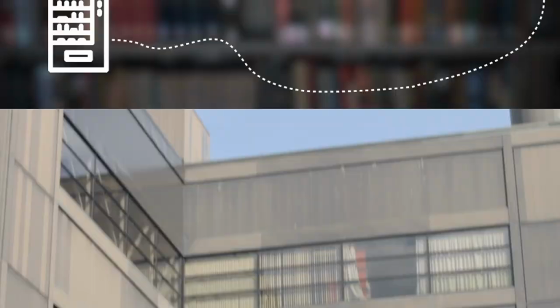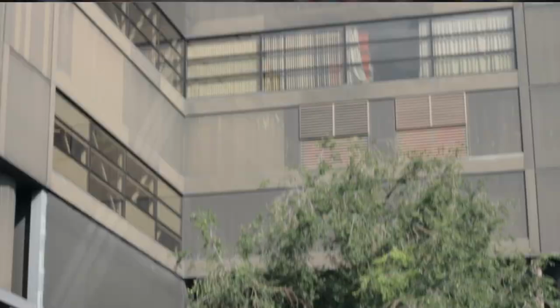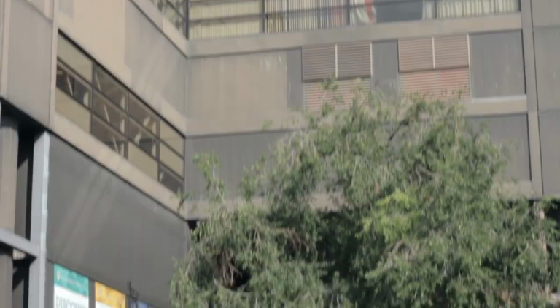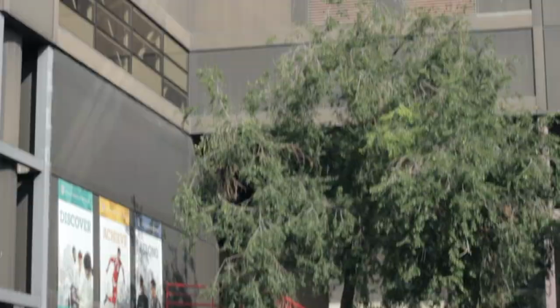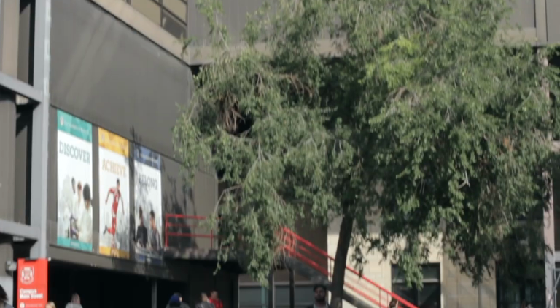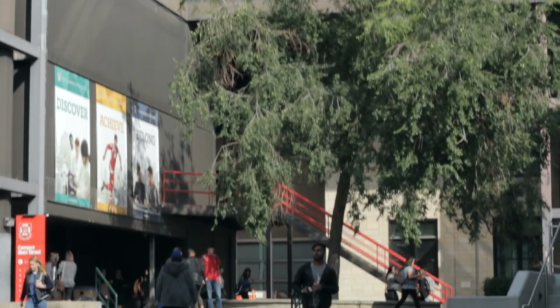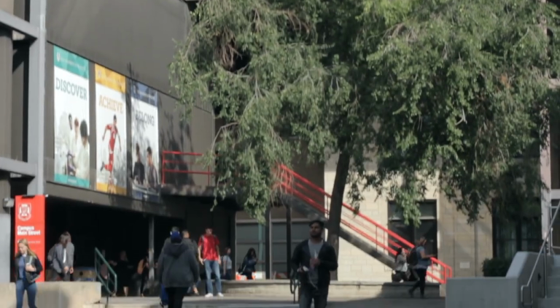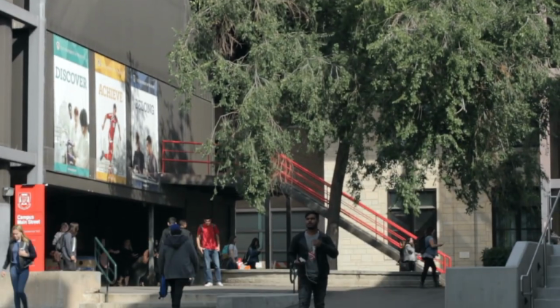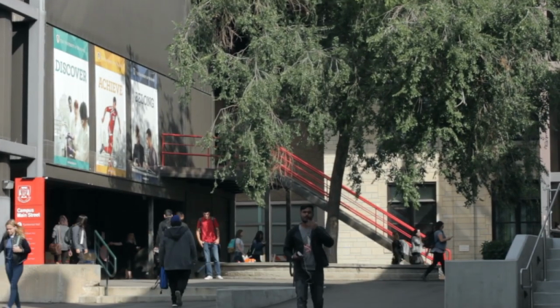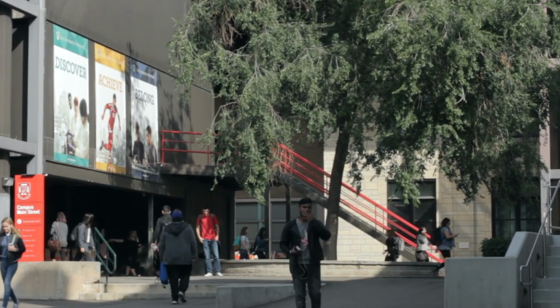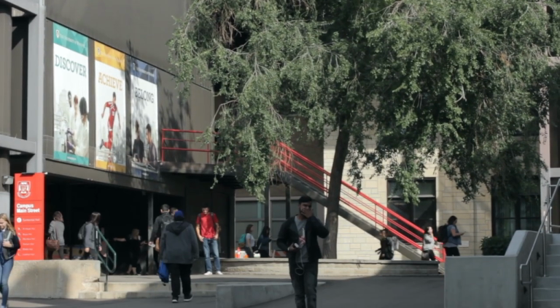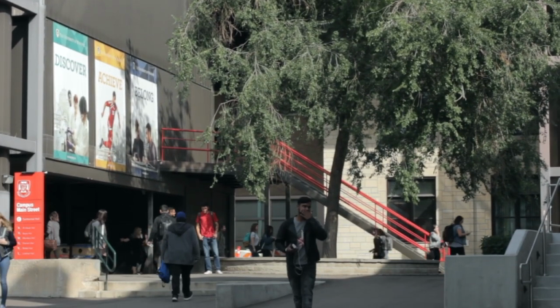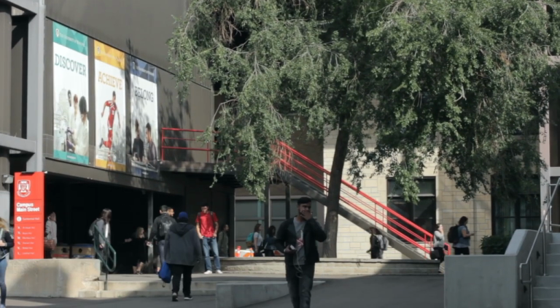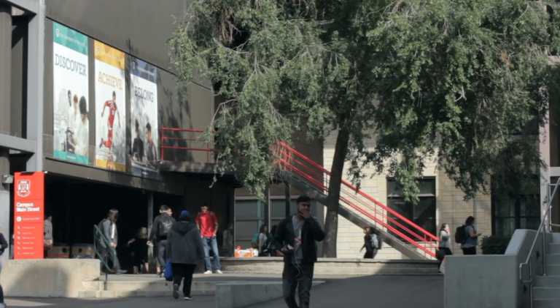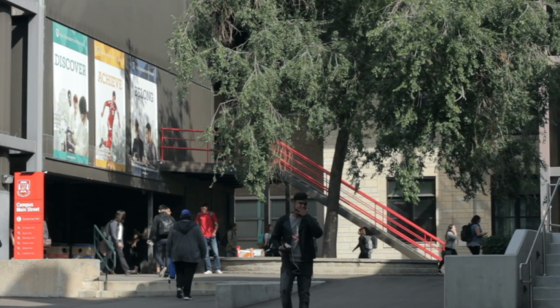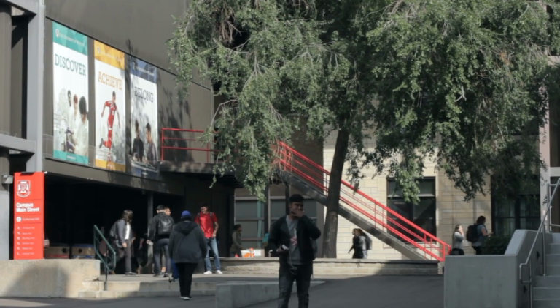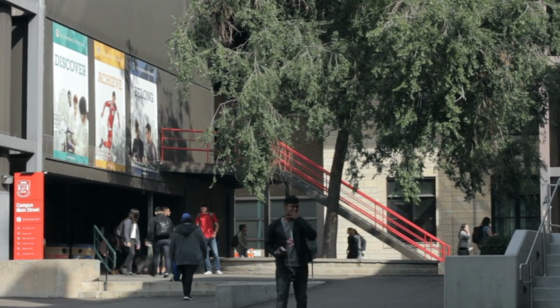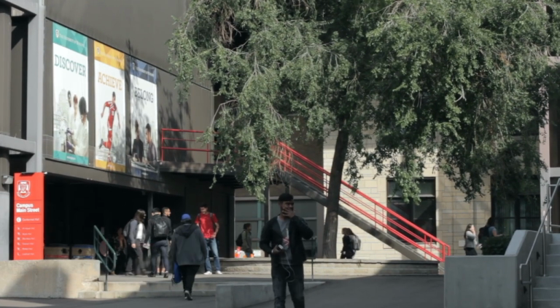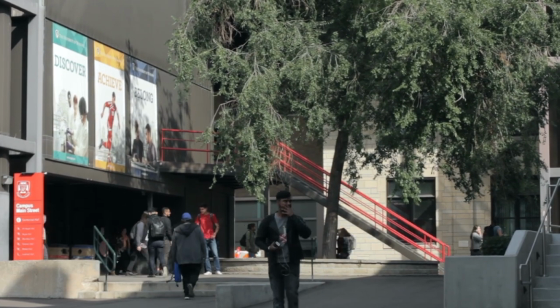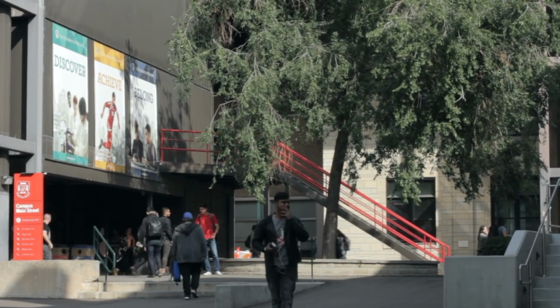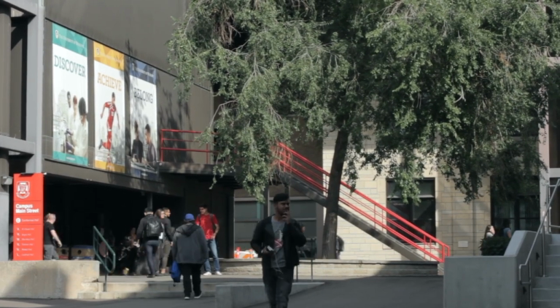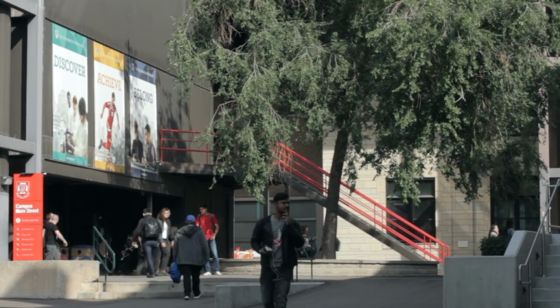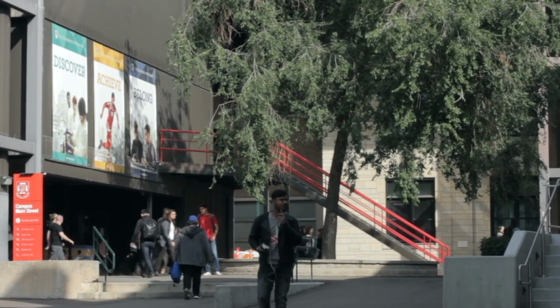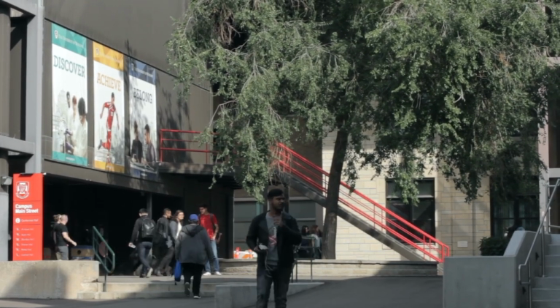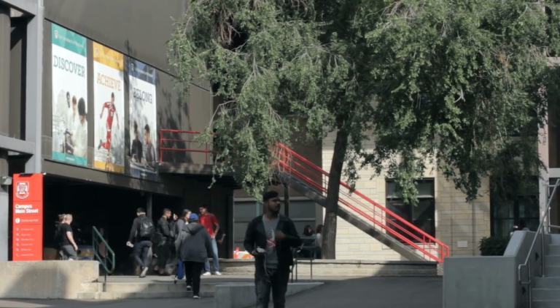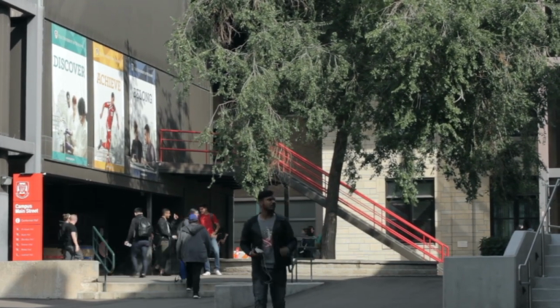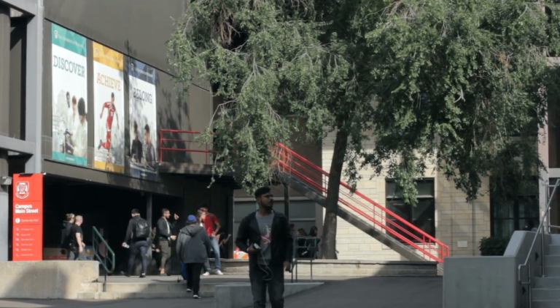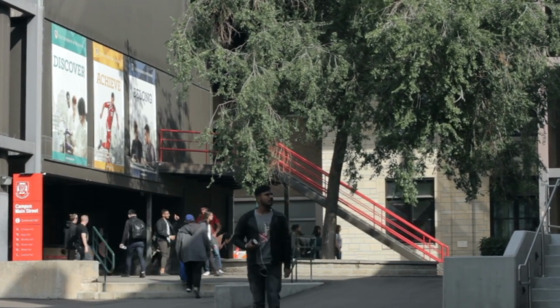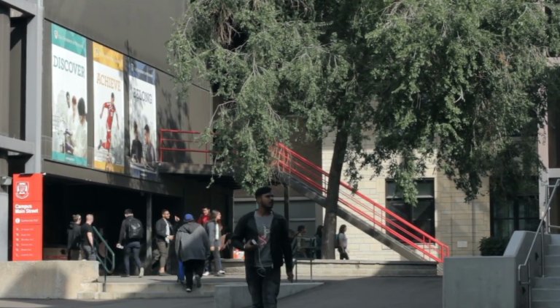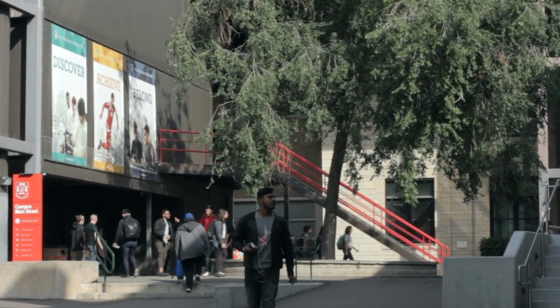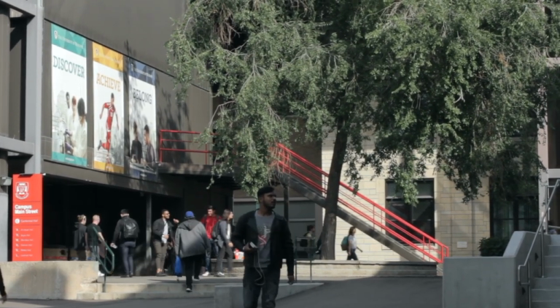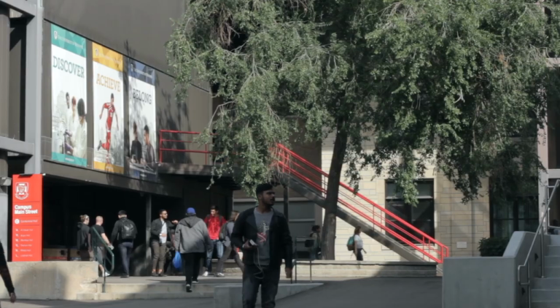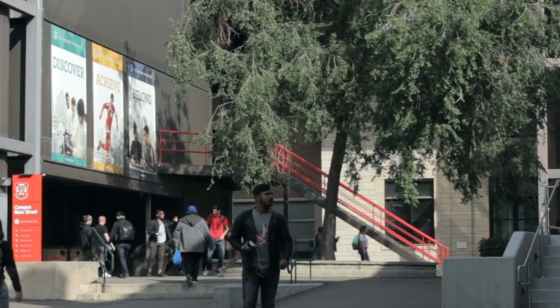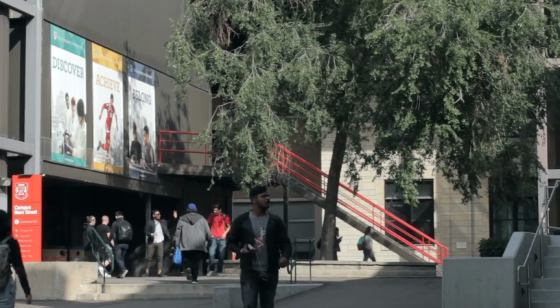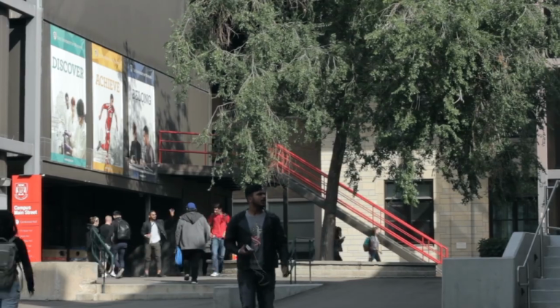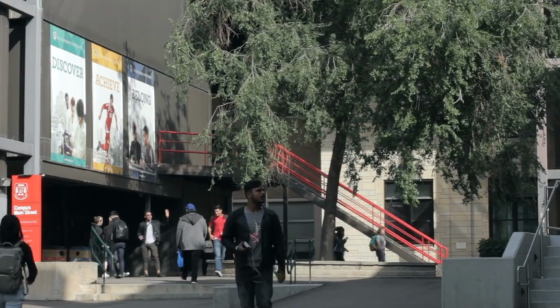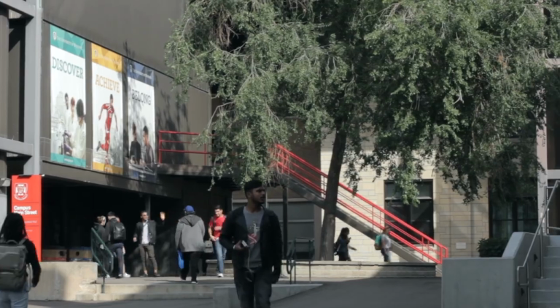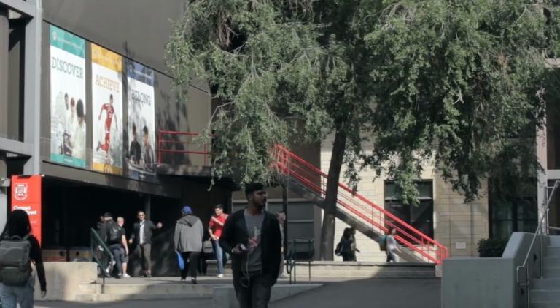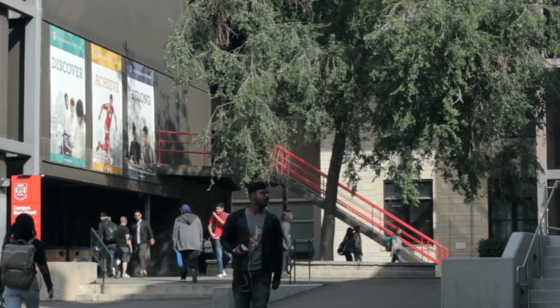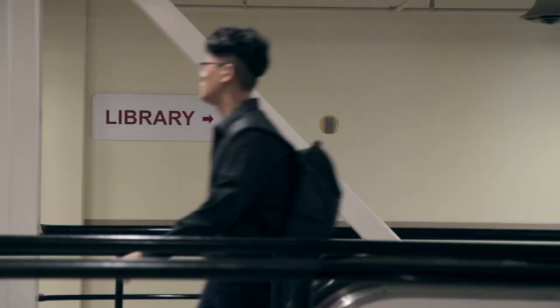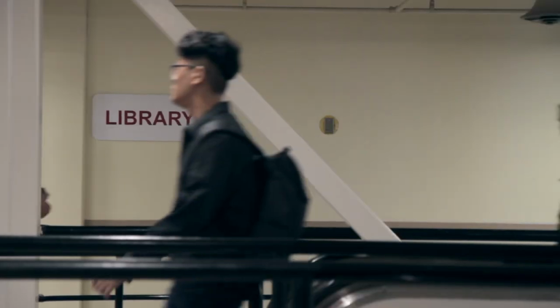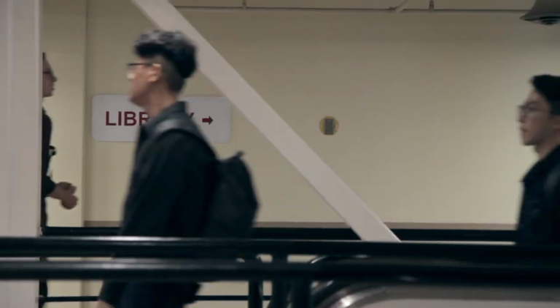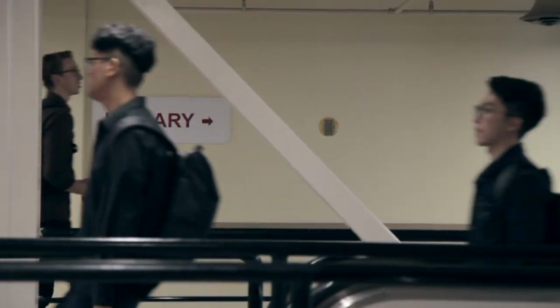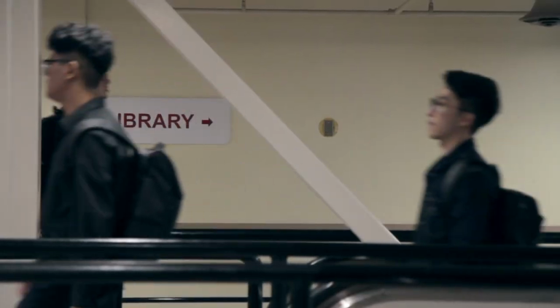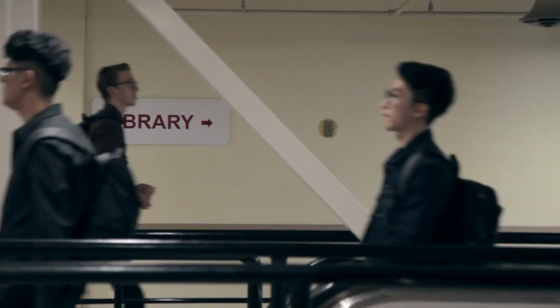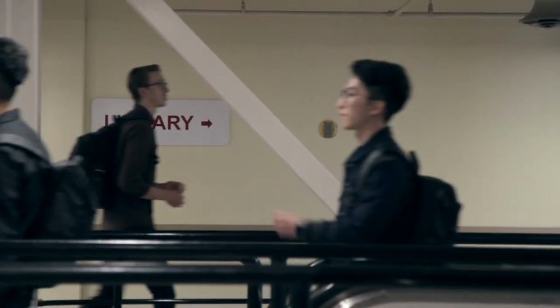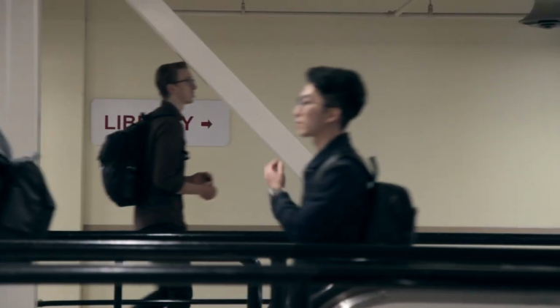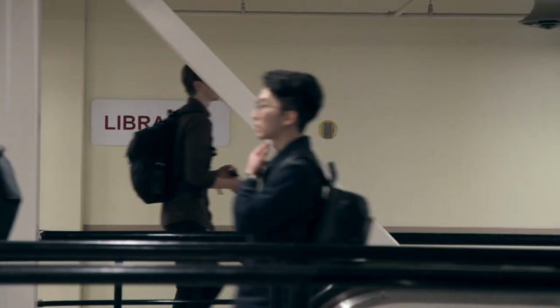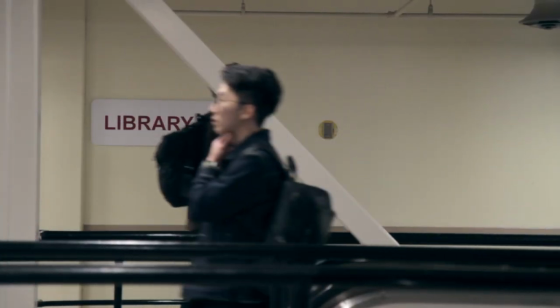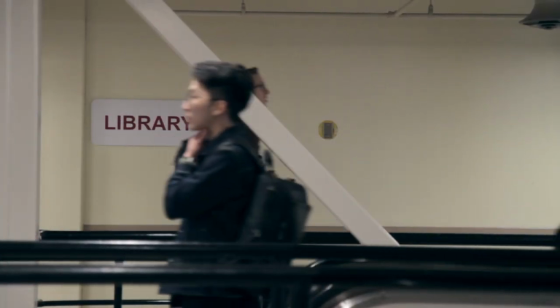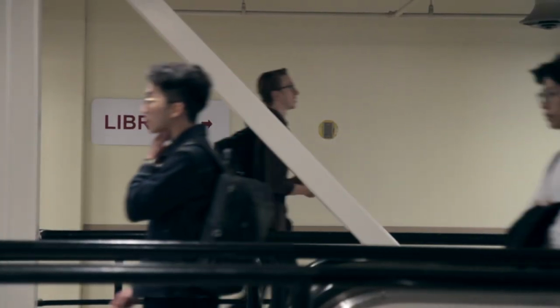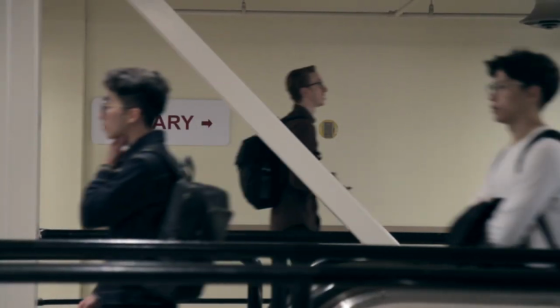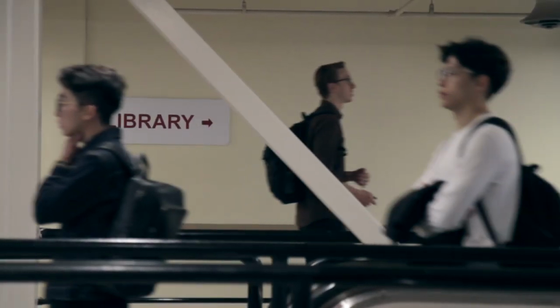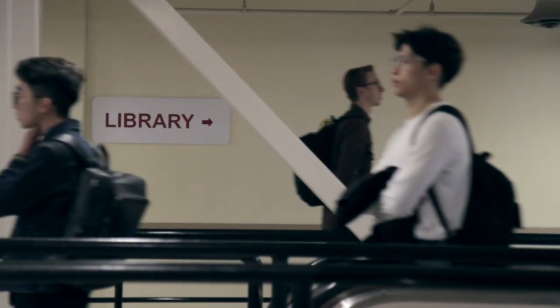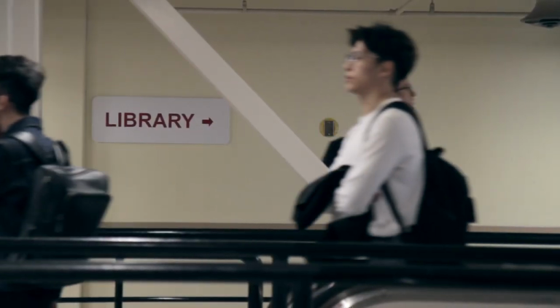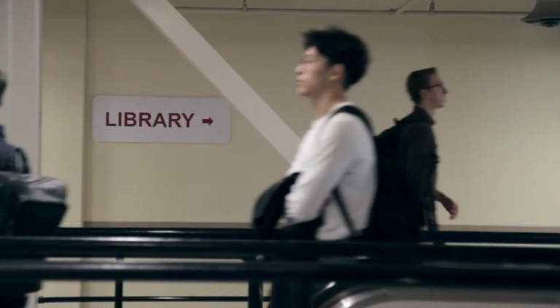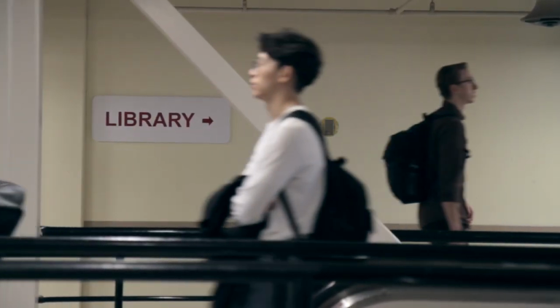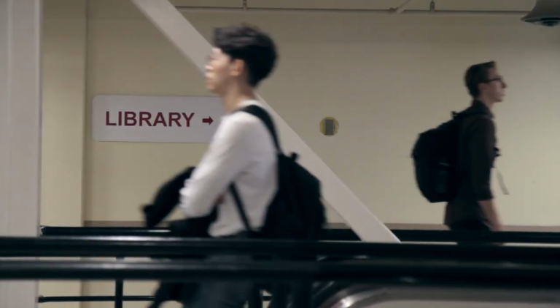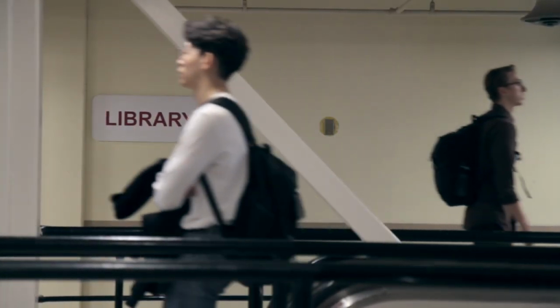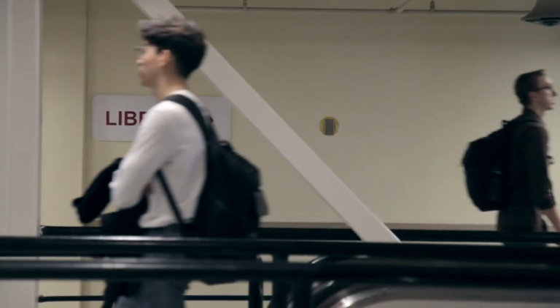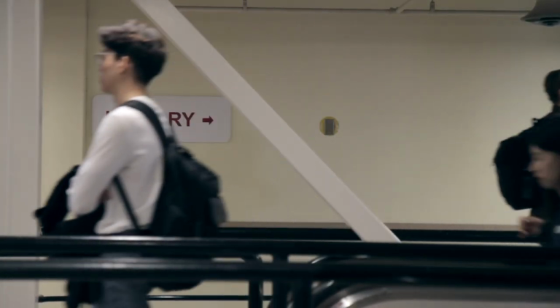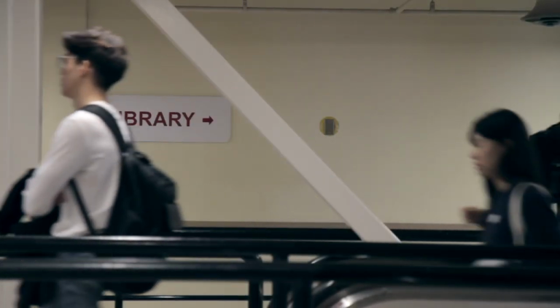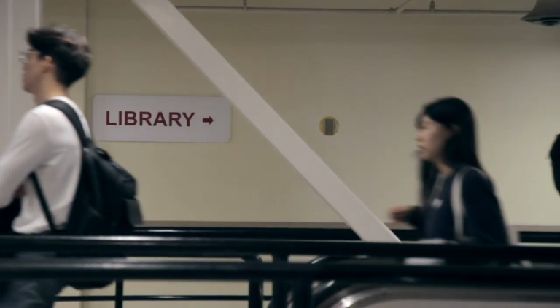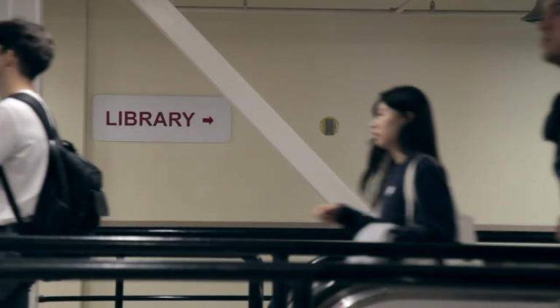The main level of the library is located on the fourth floor of Centennial Hall. Just follow the signs at the top of the escalators.